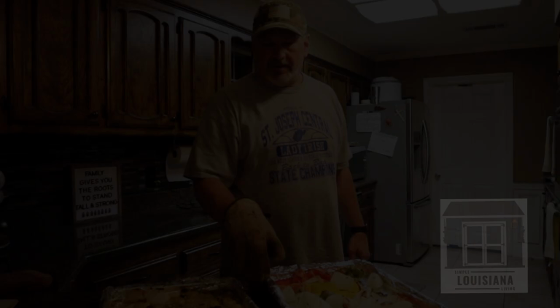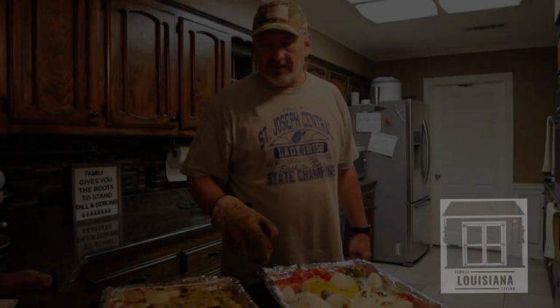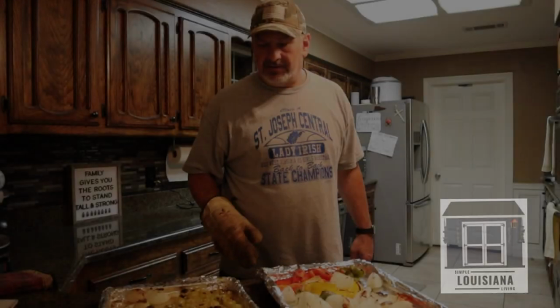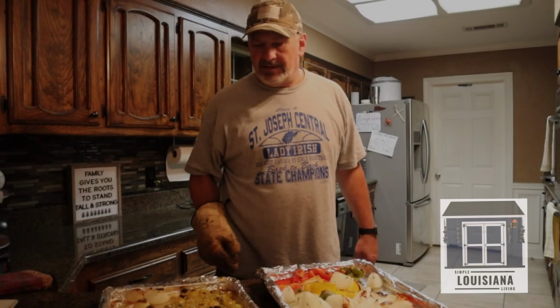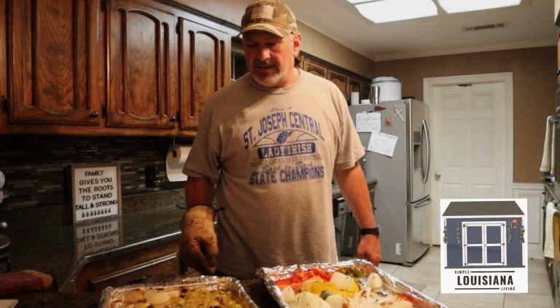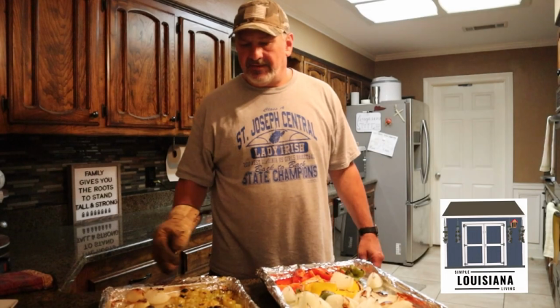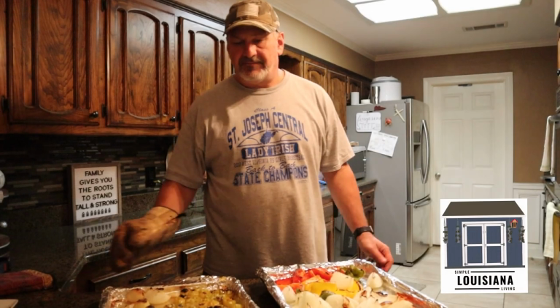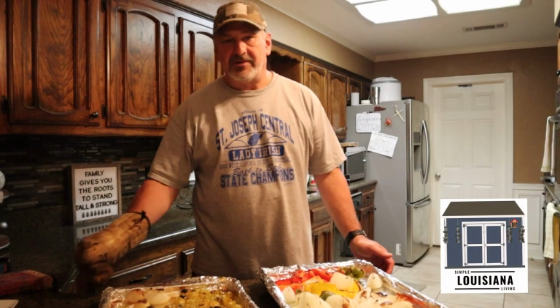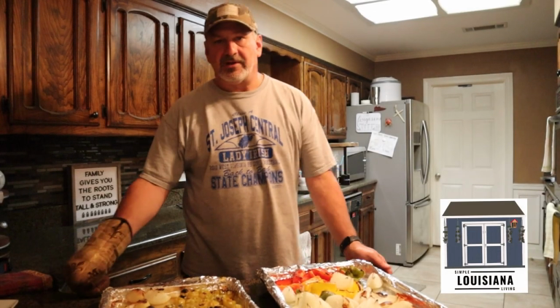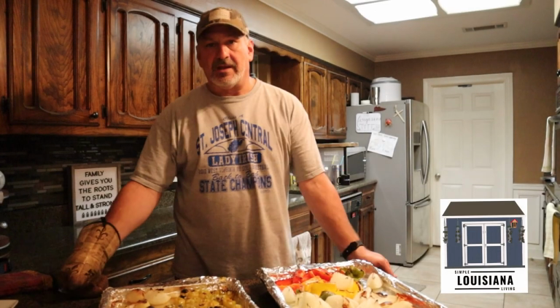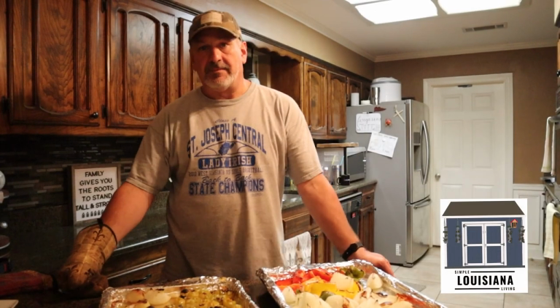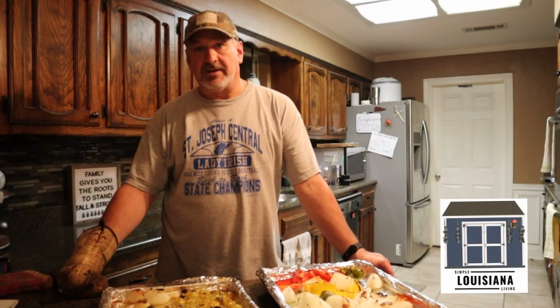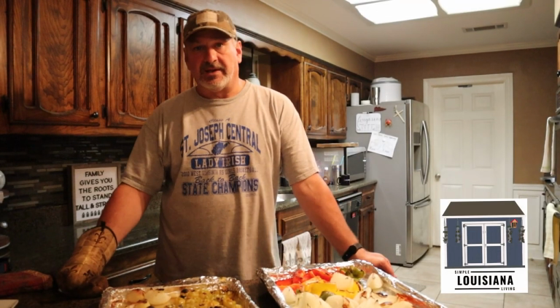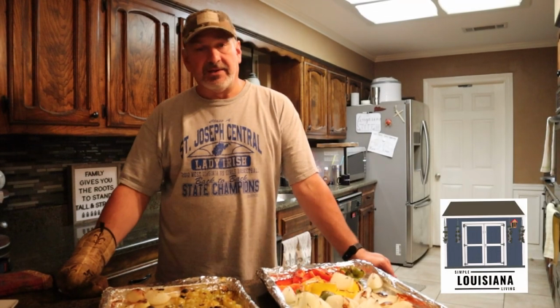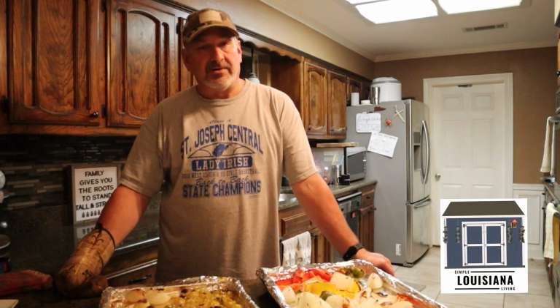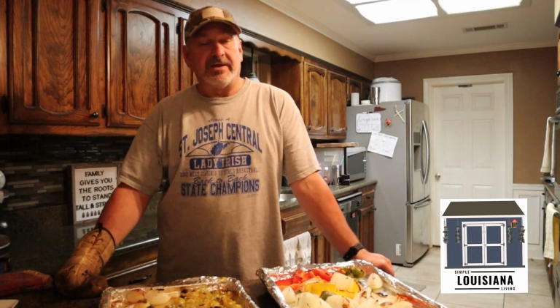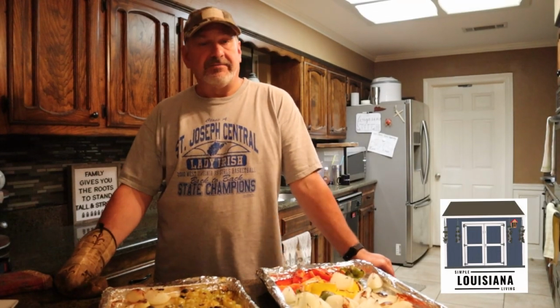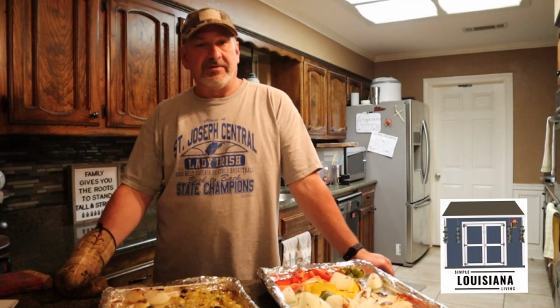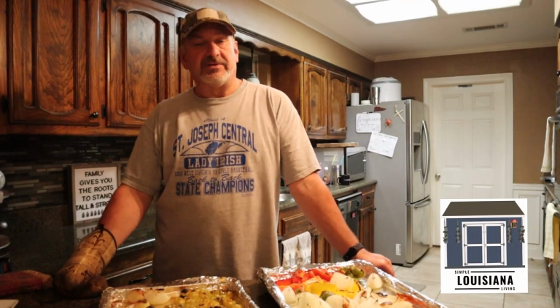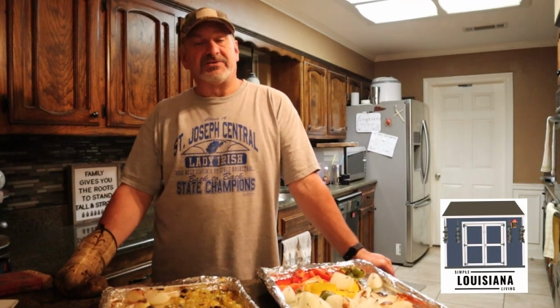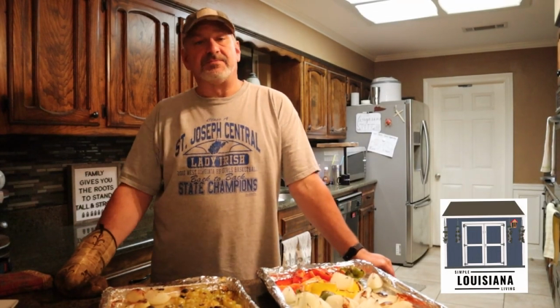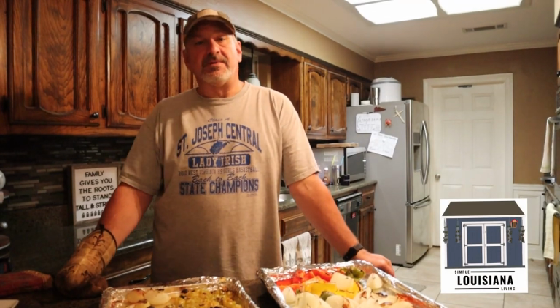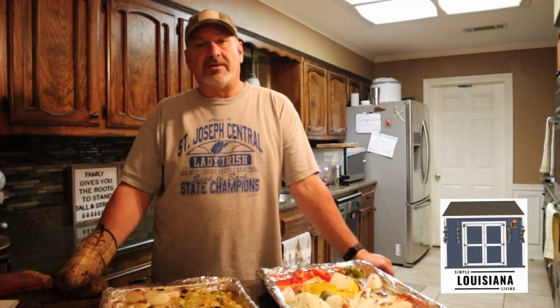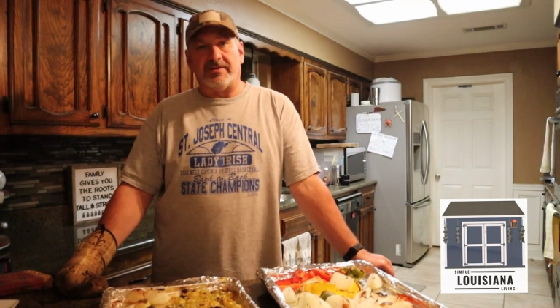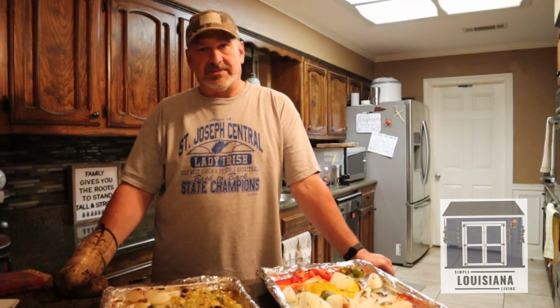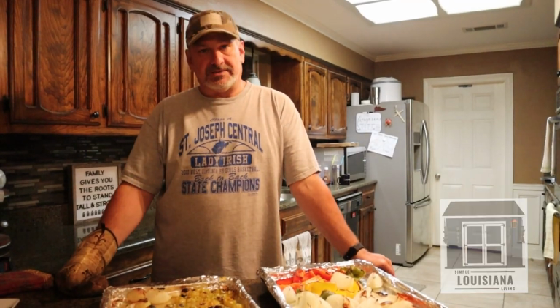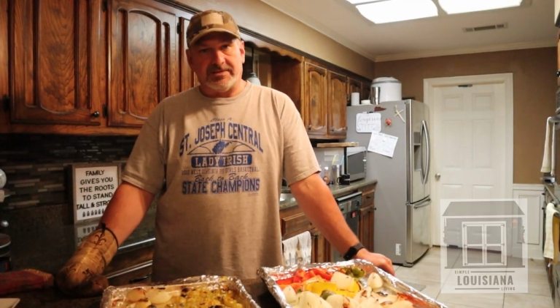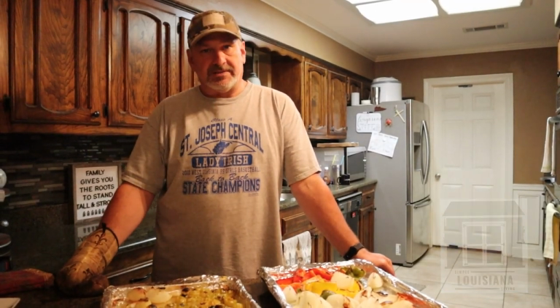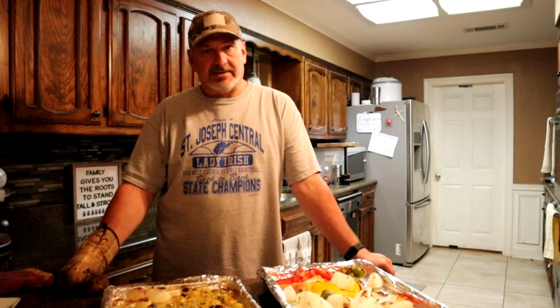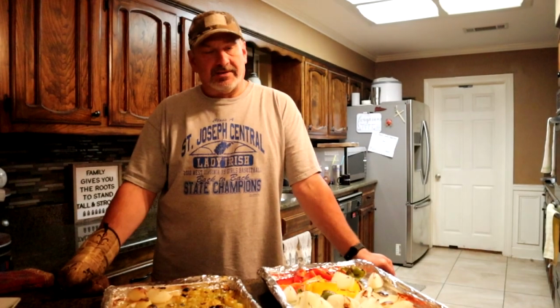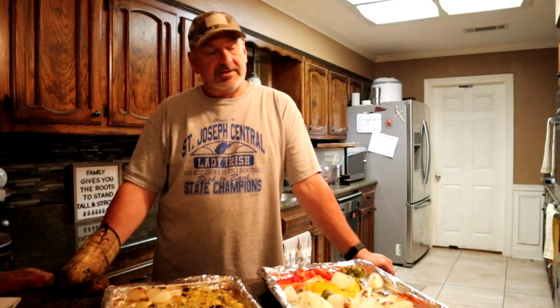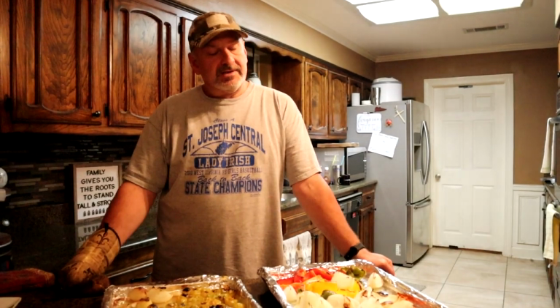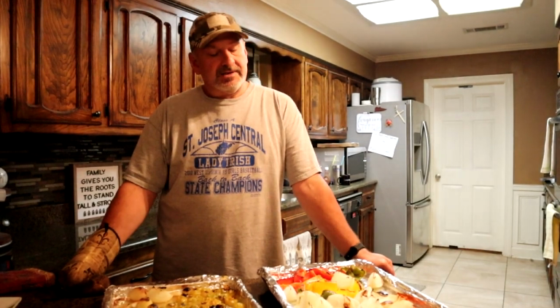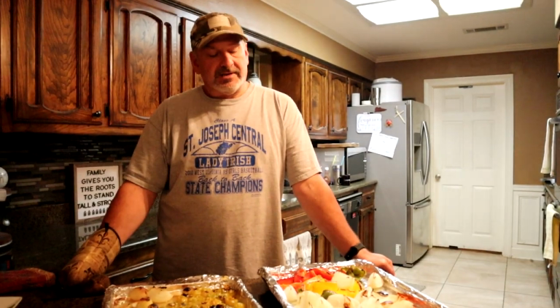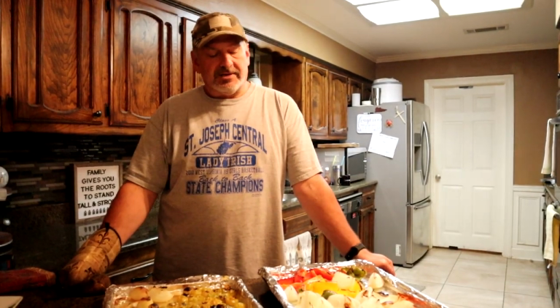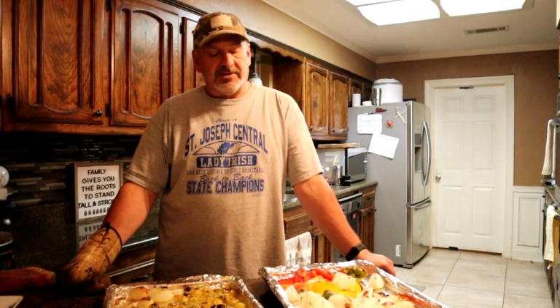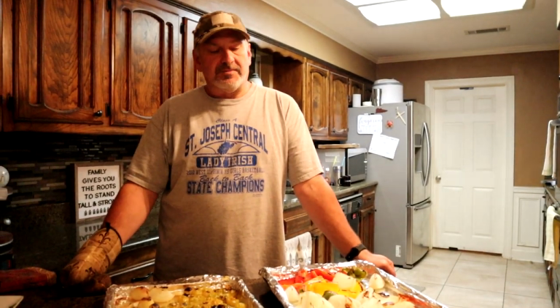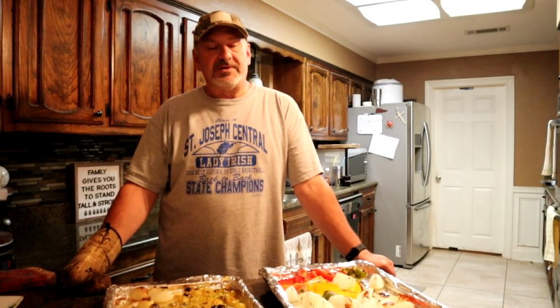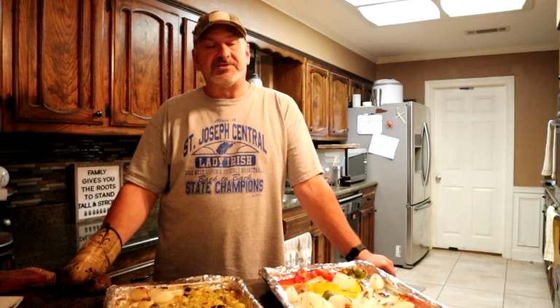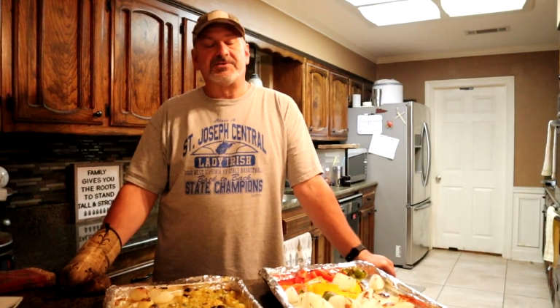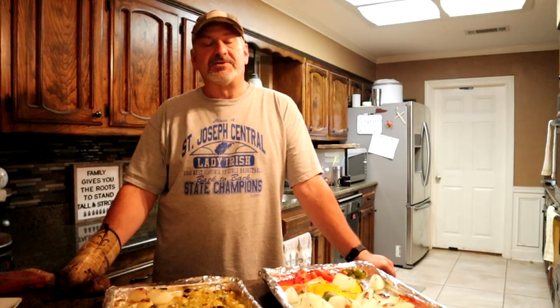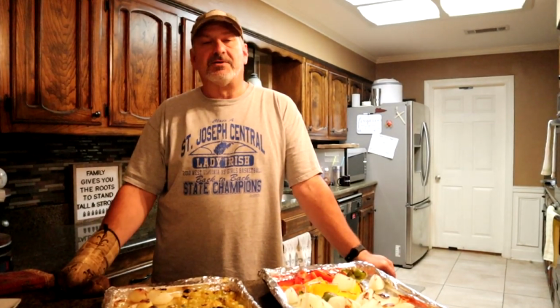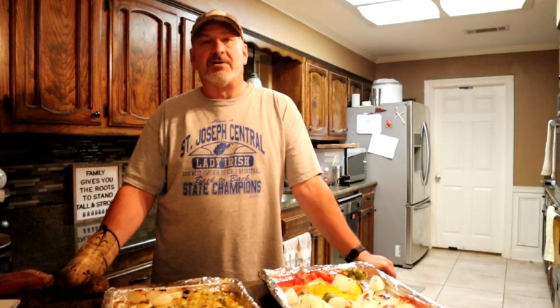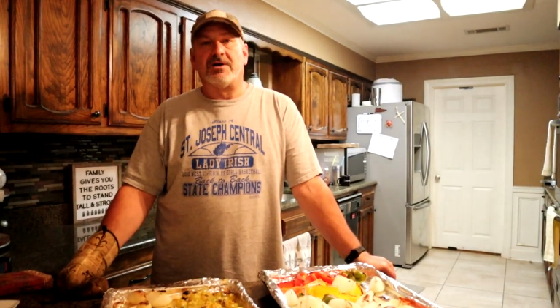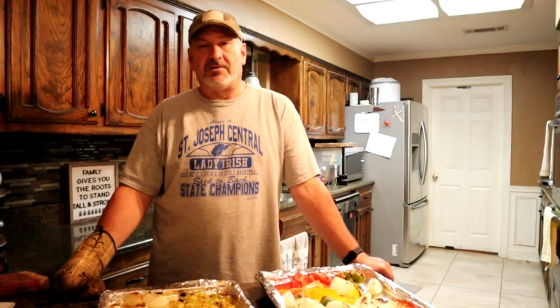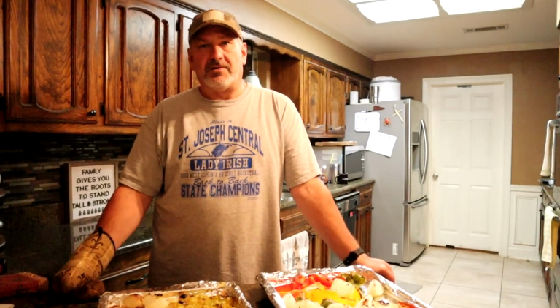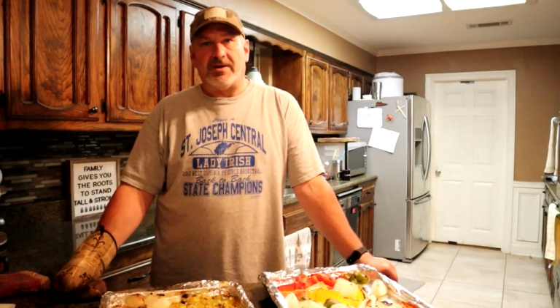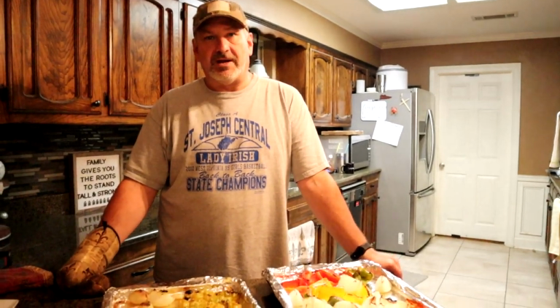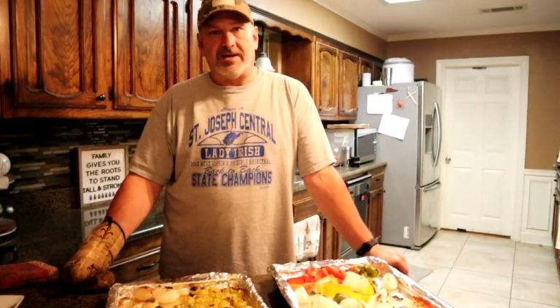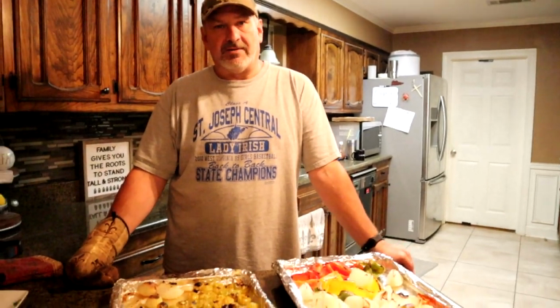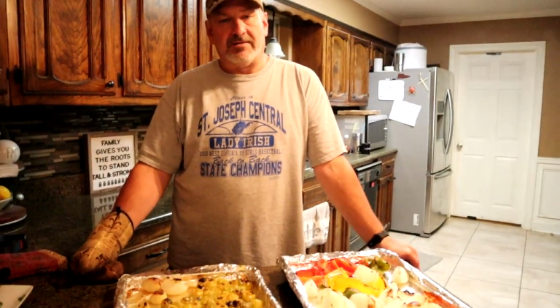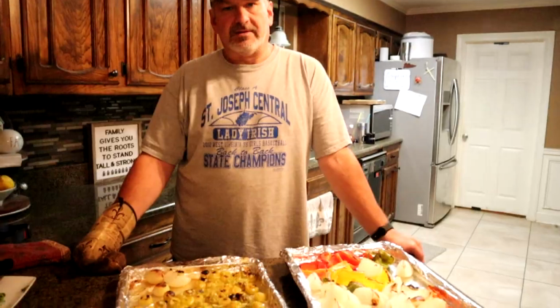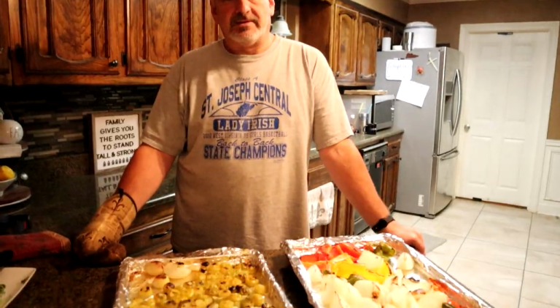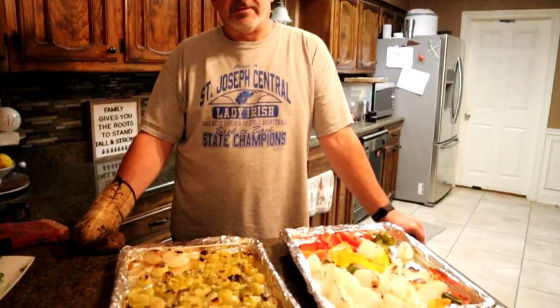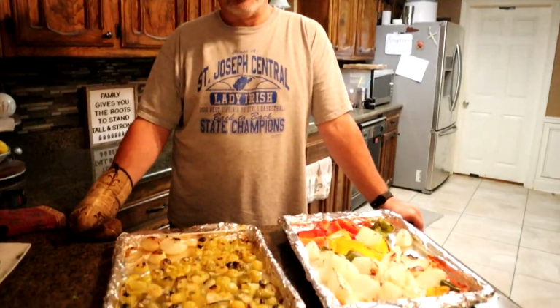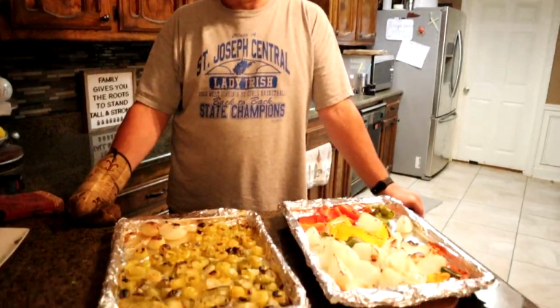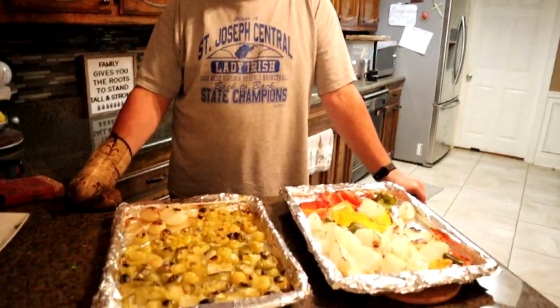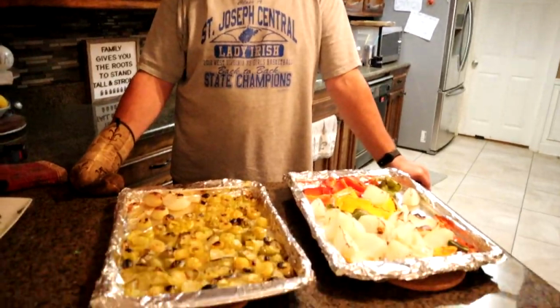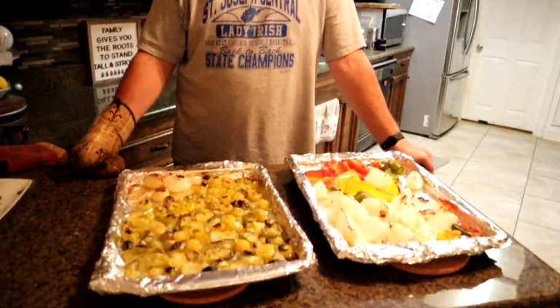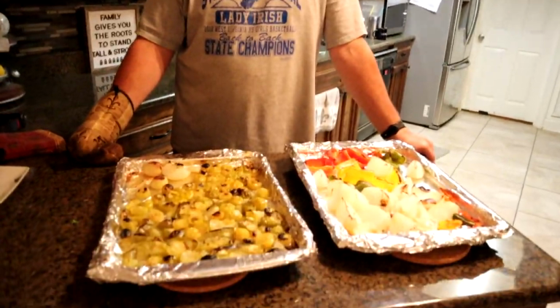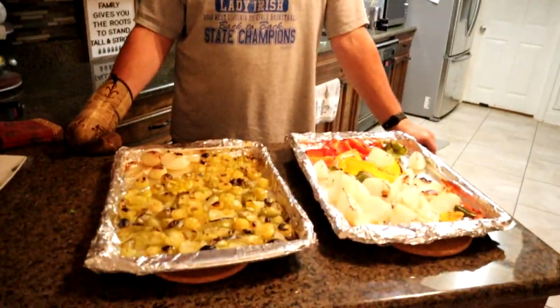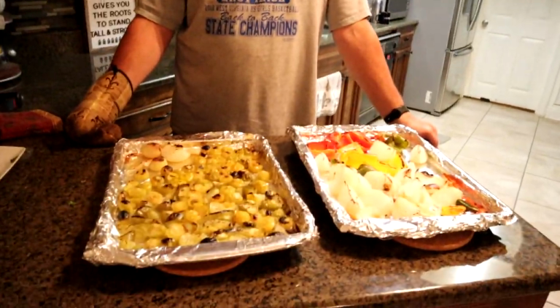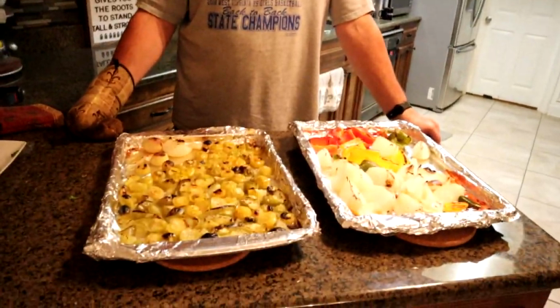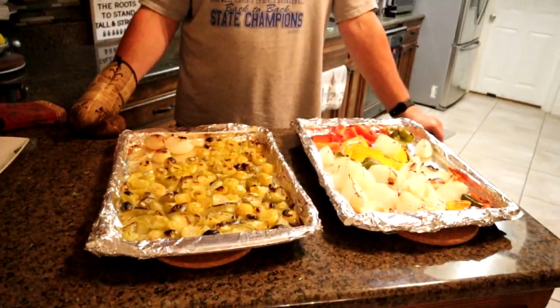Look at that. If you could — literally — if you could smell this, you would be so hungry right now. Good stuff.